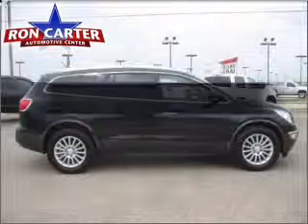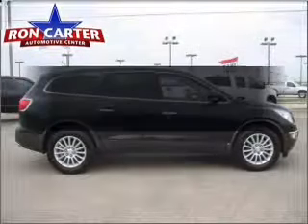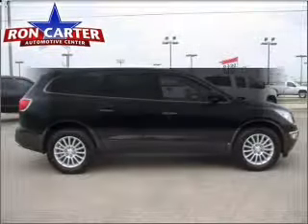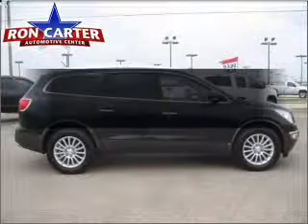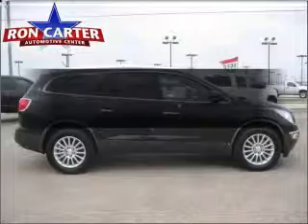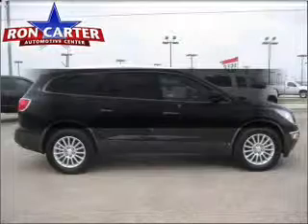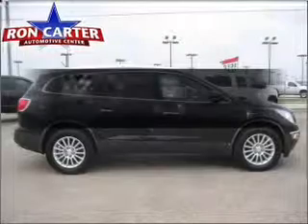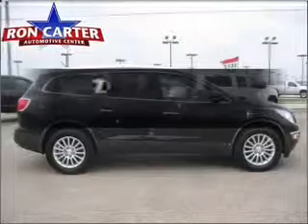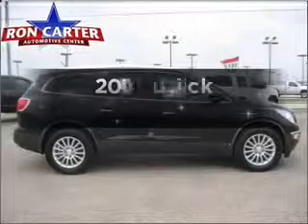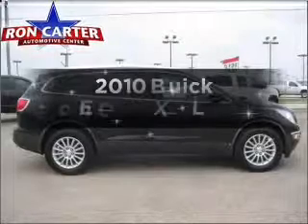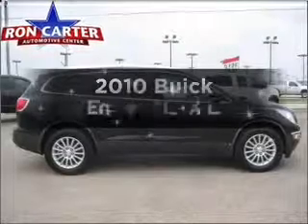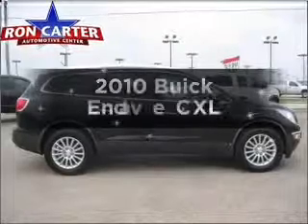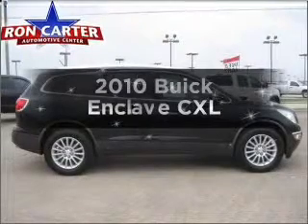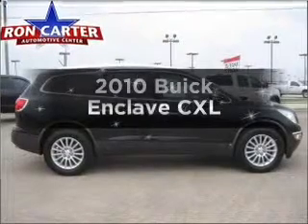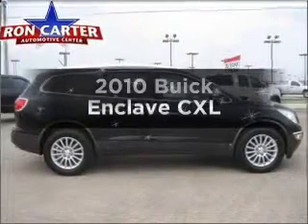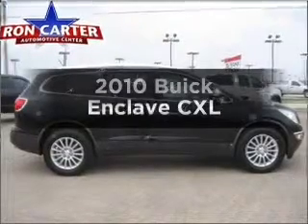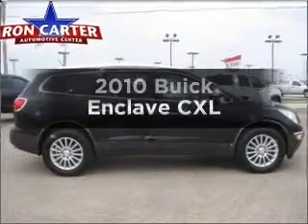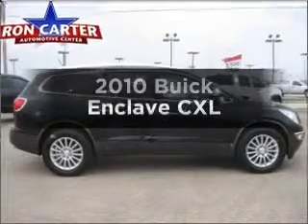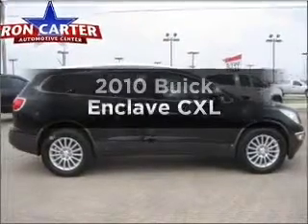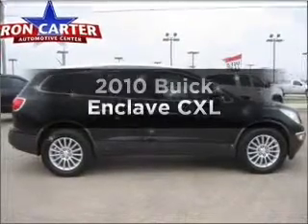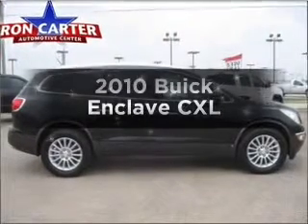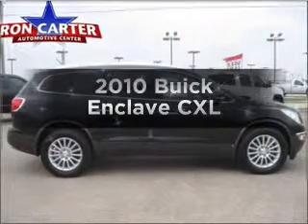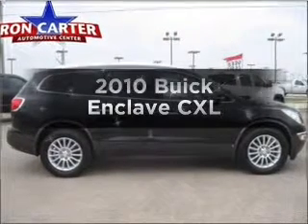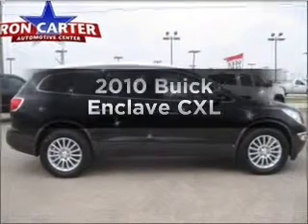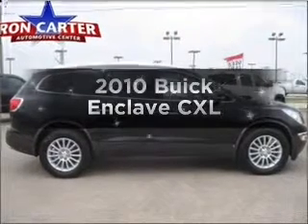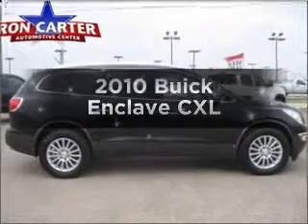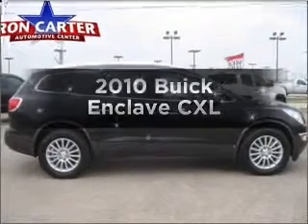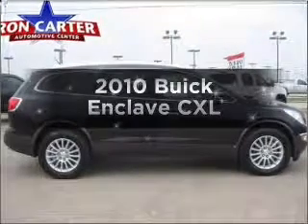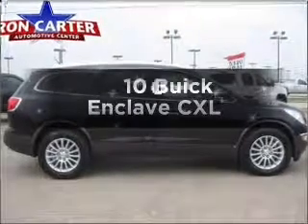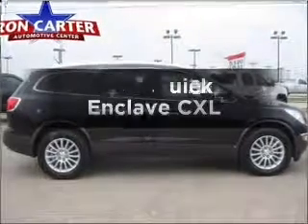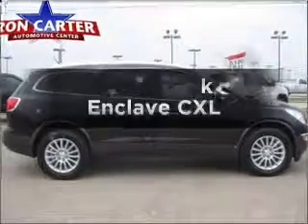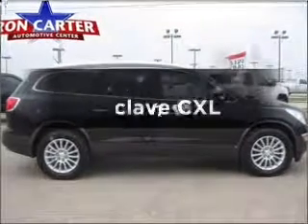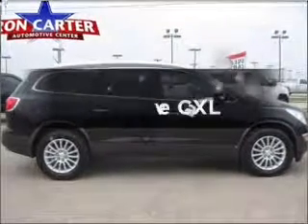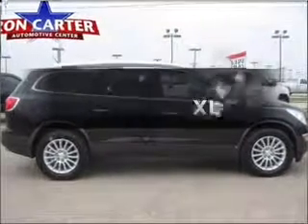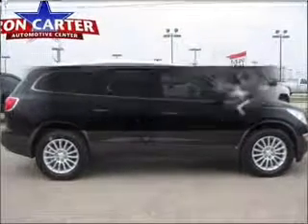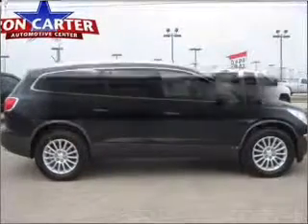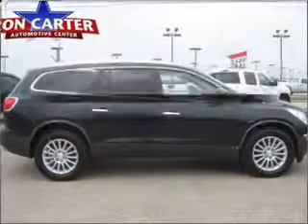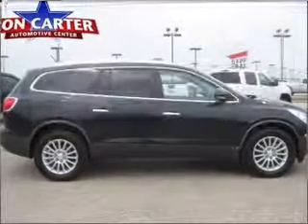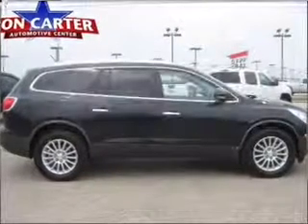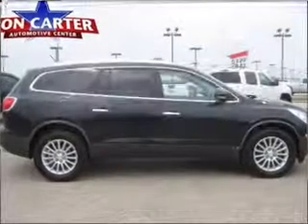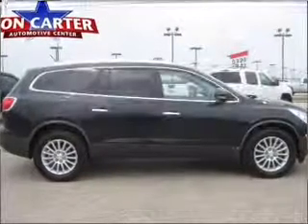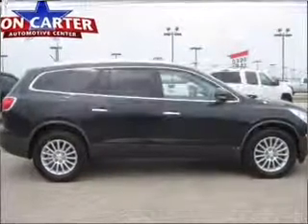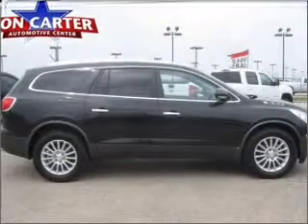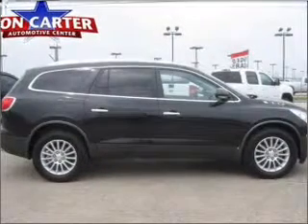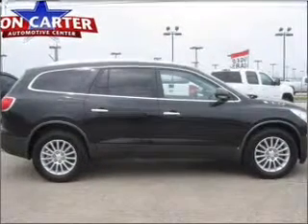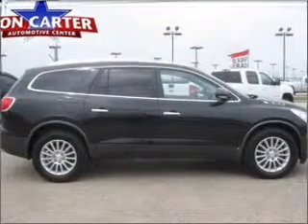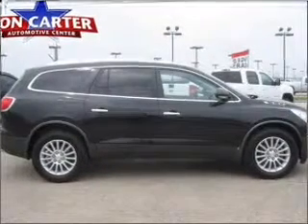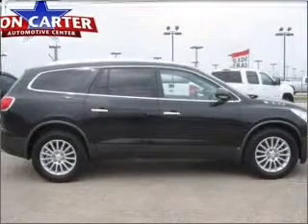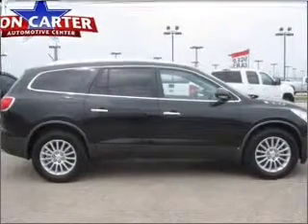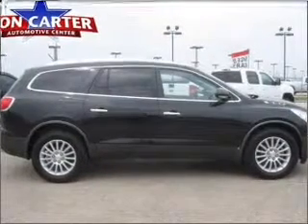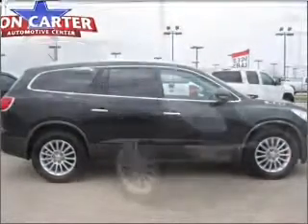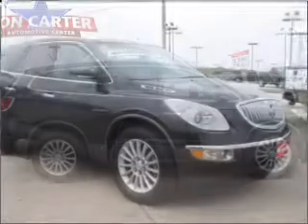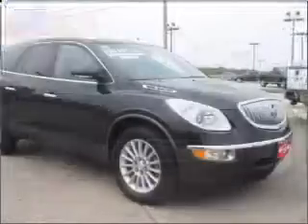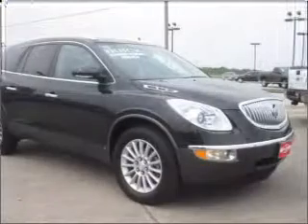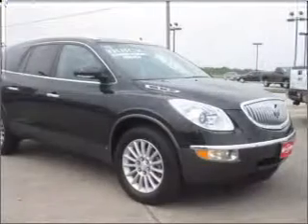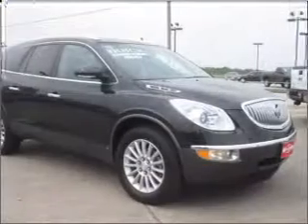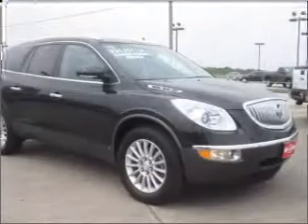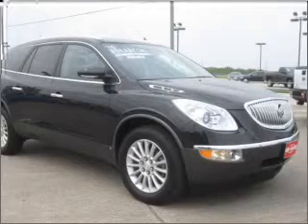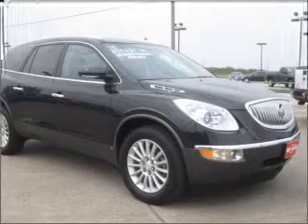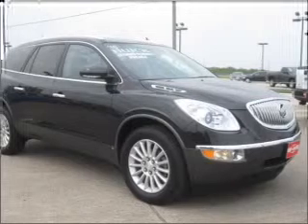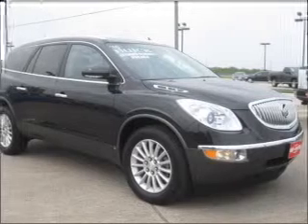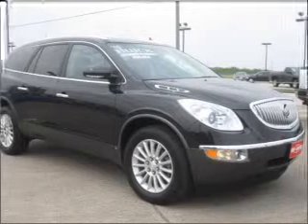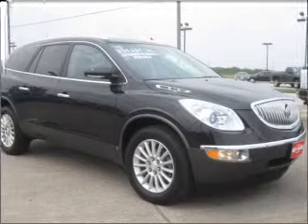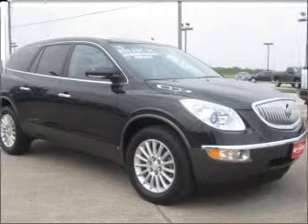Check out this 2010 Buick Enclave. If you're looking for a first-rate auto, this one could be yours today.